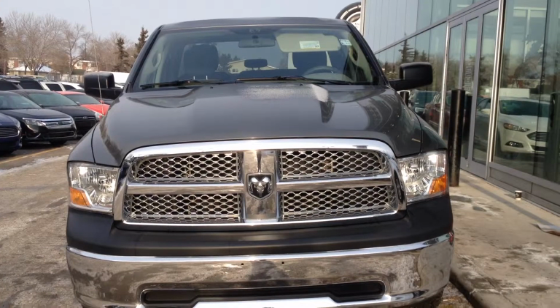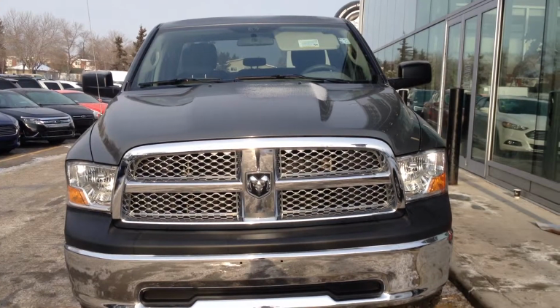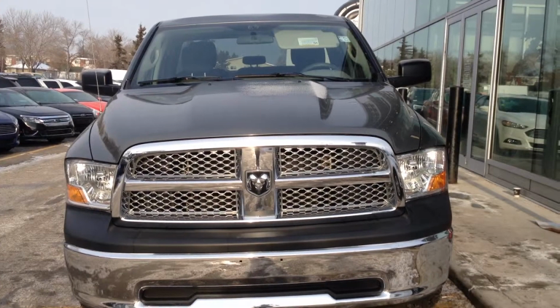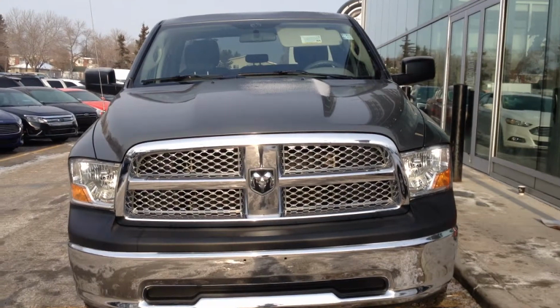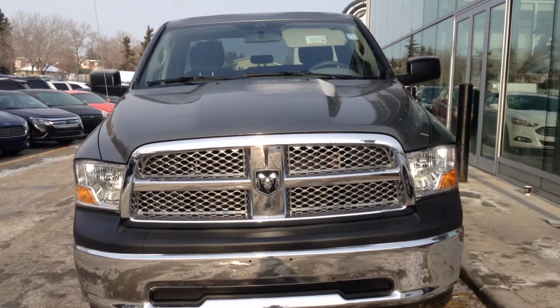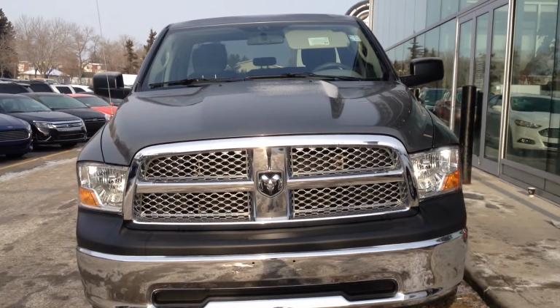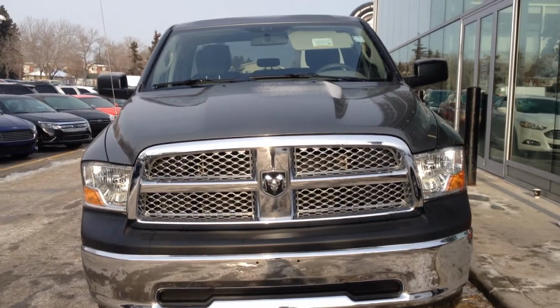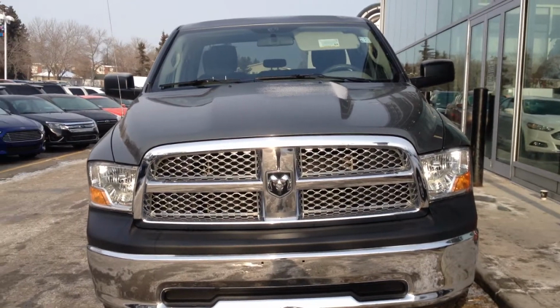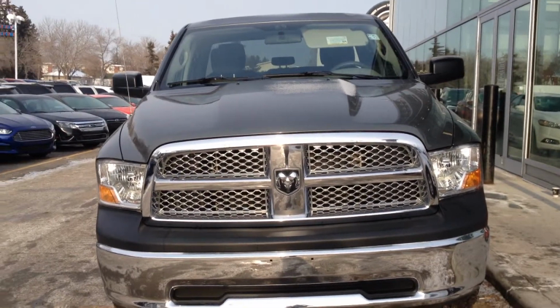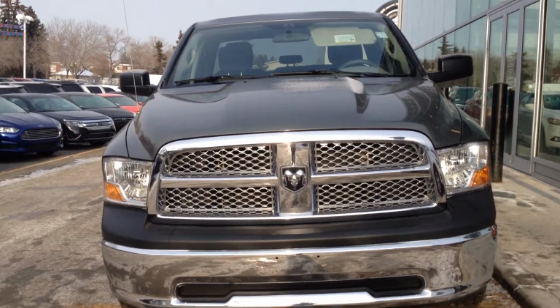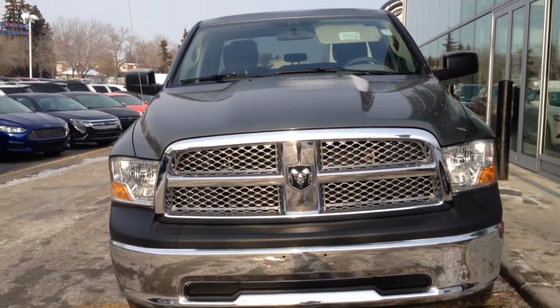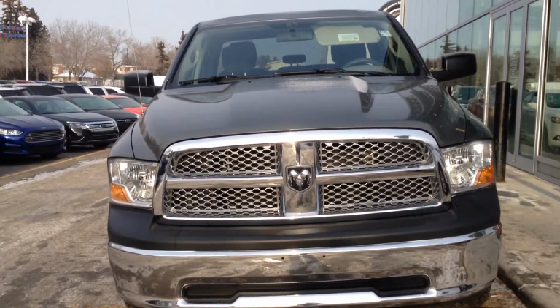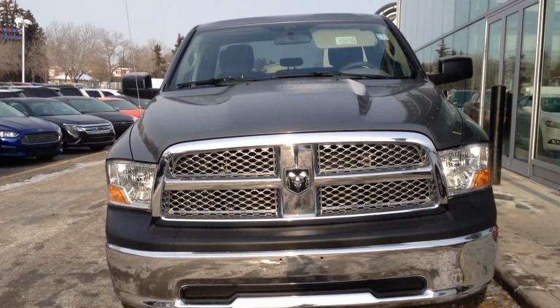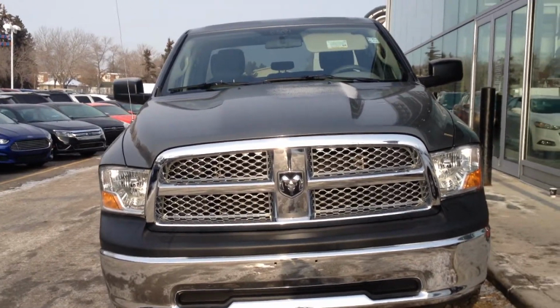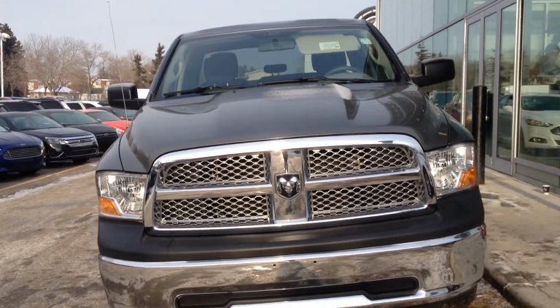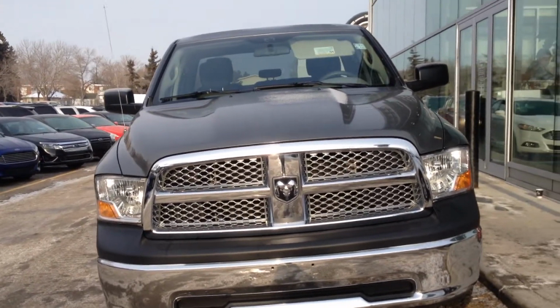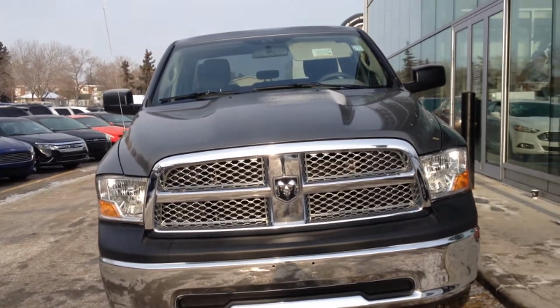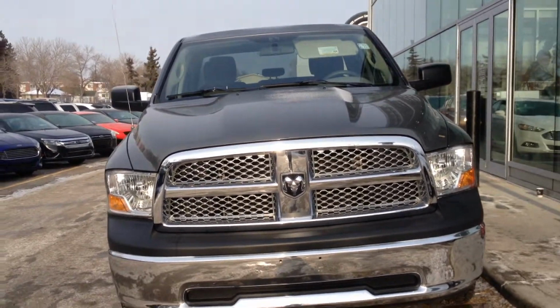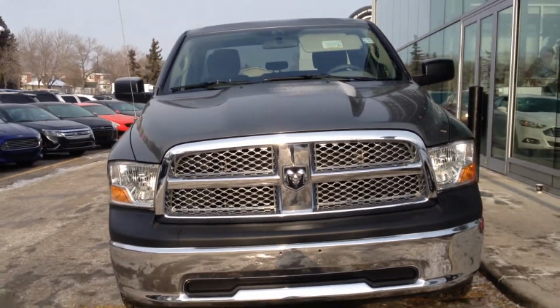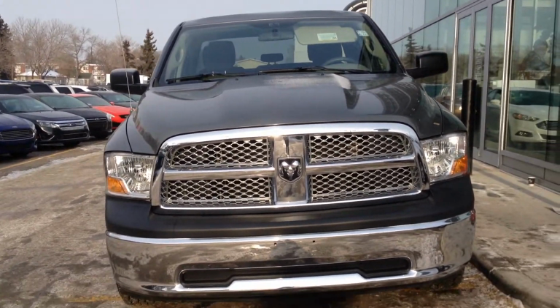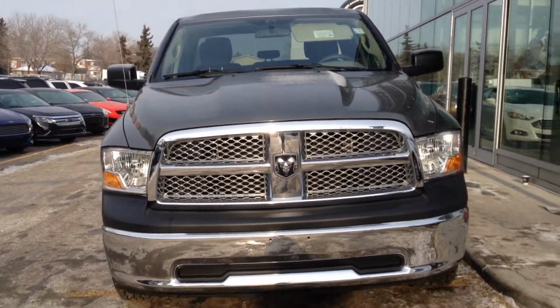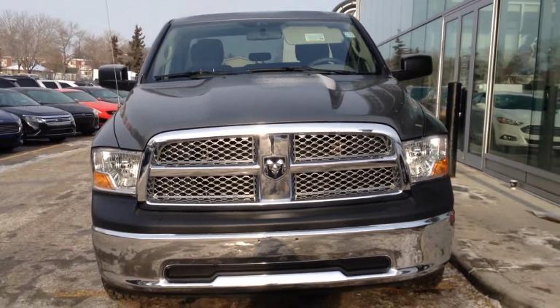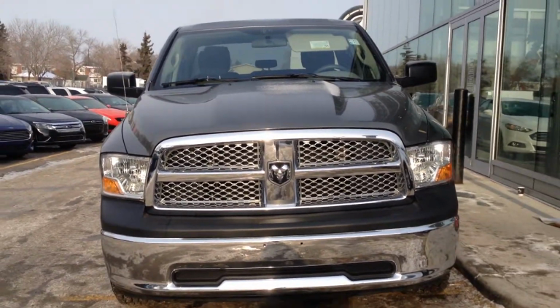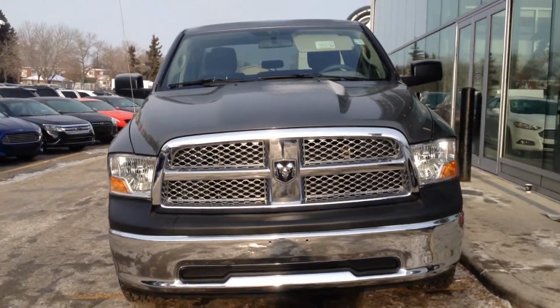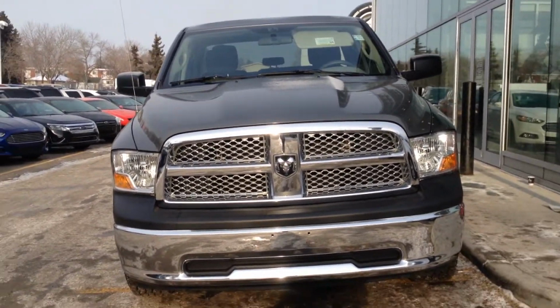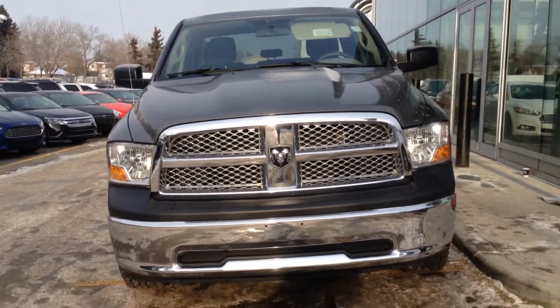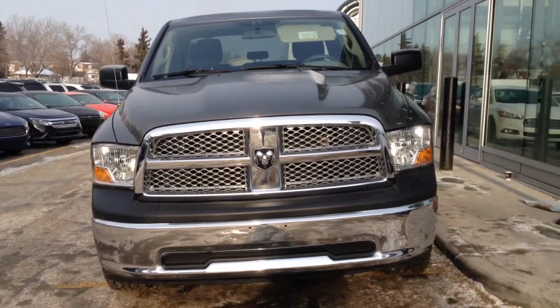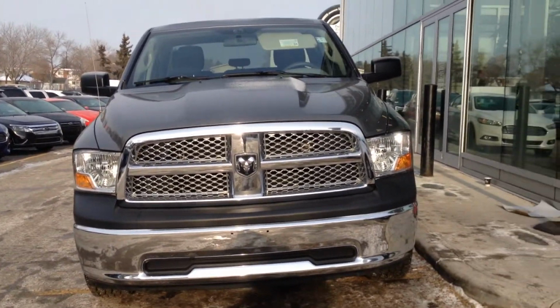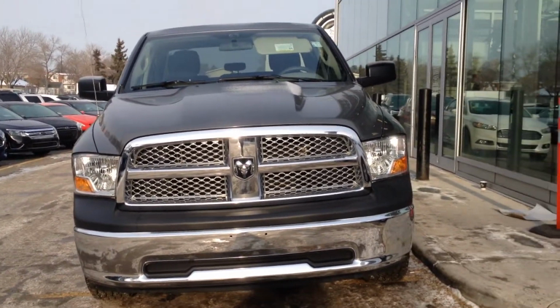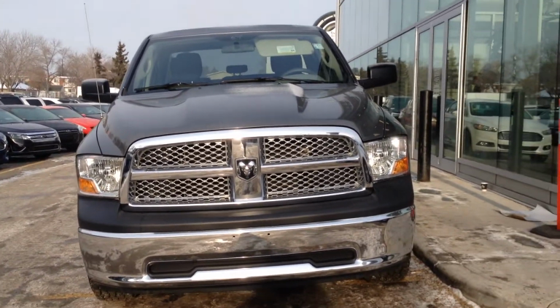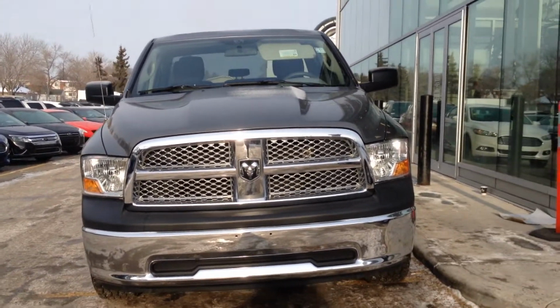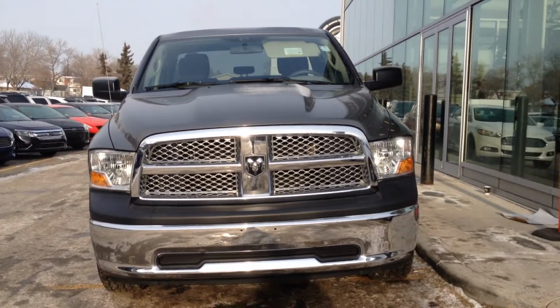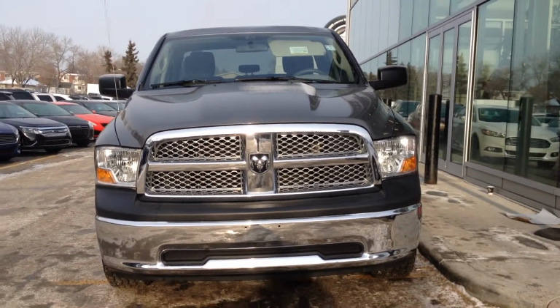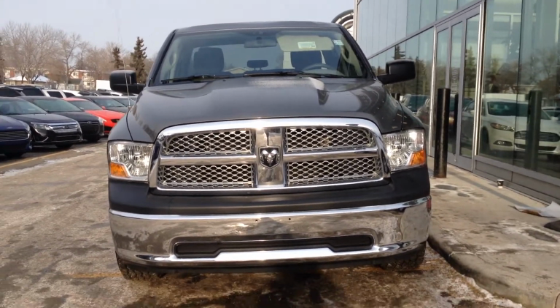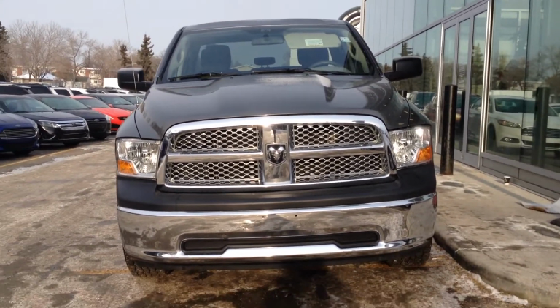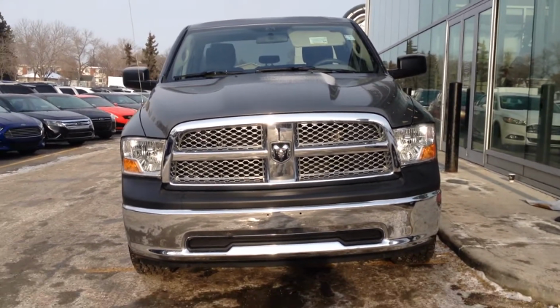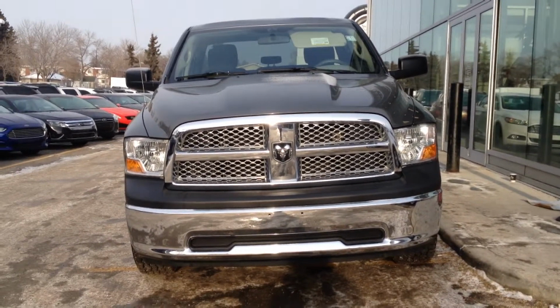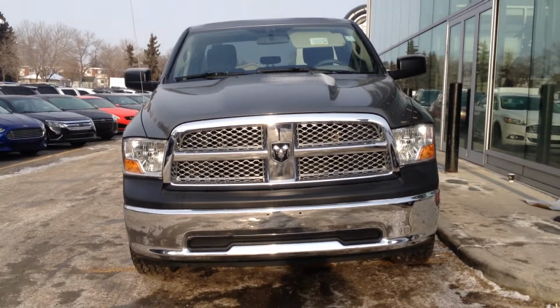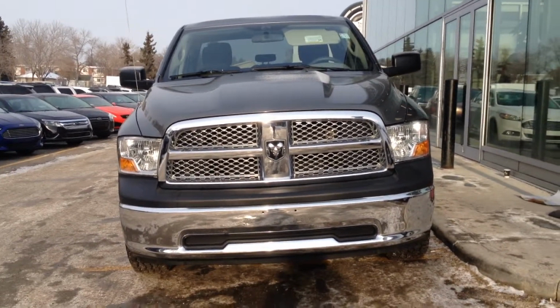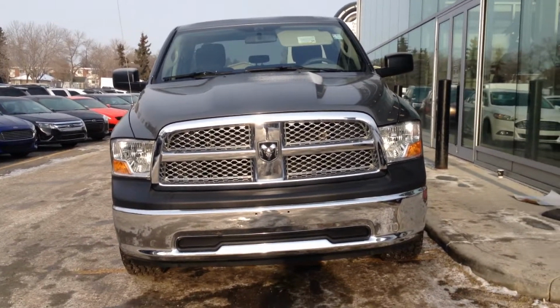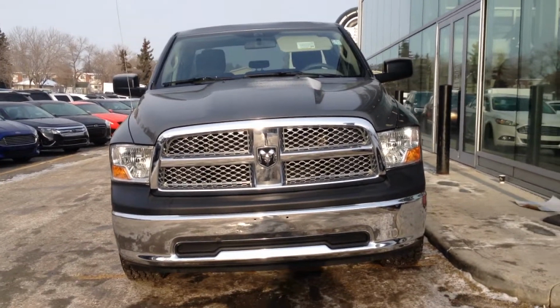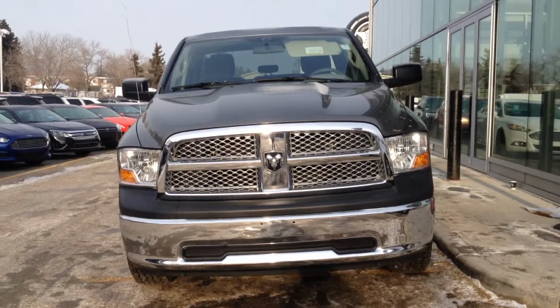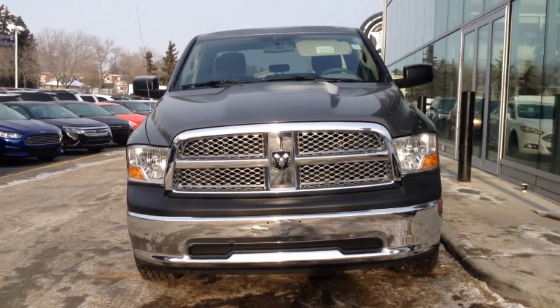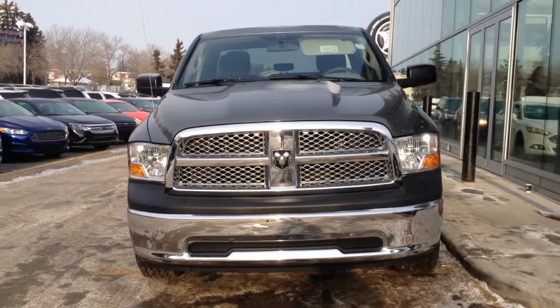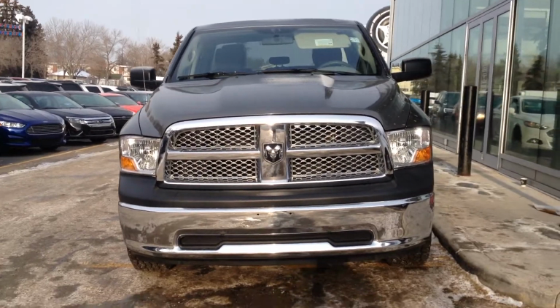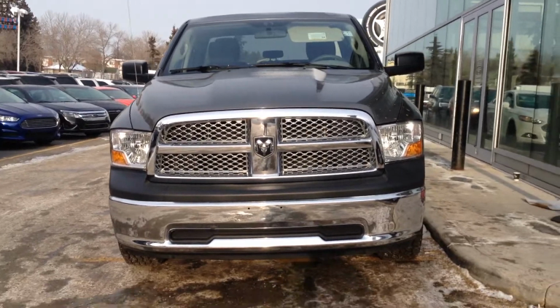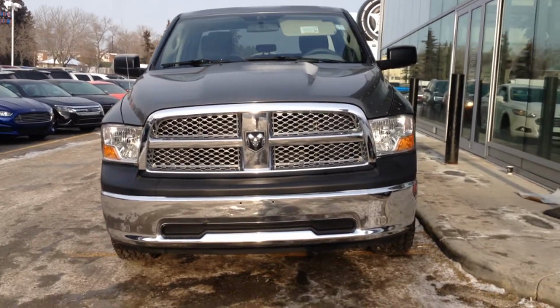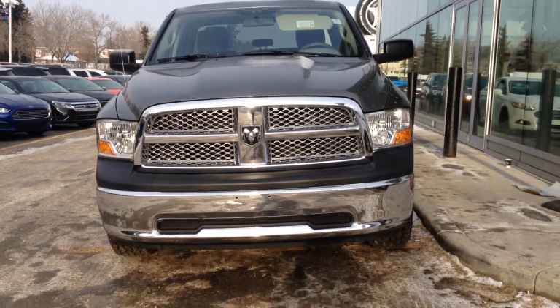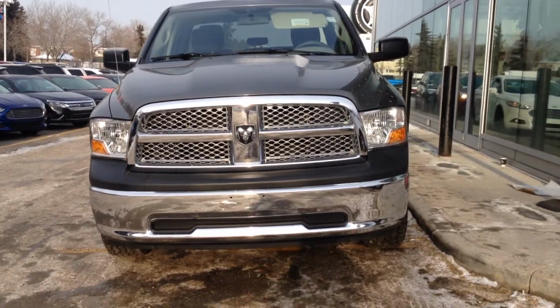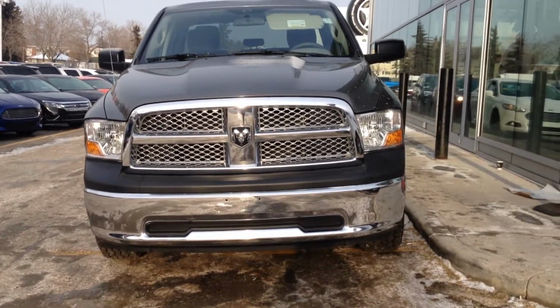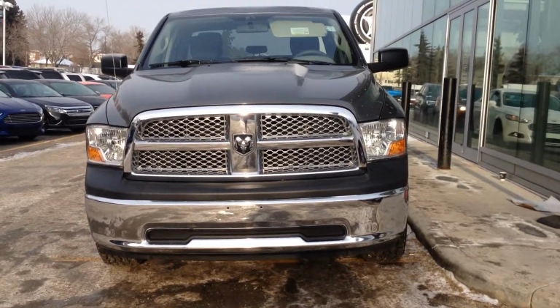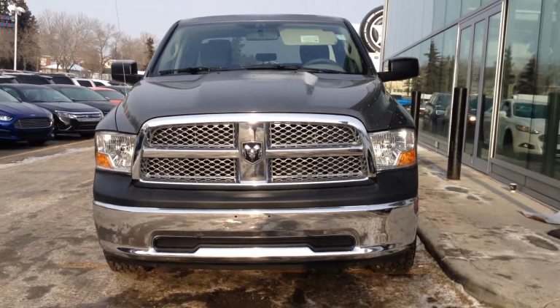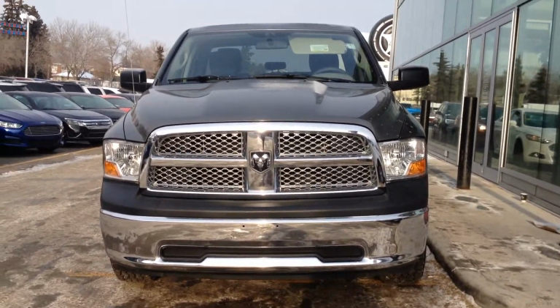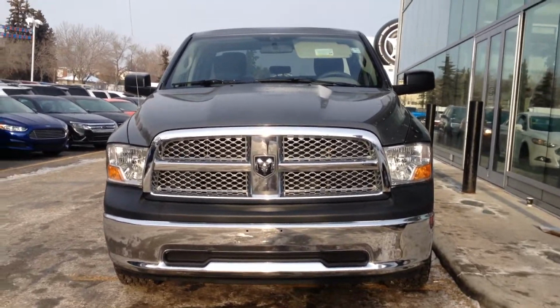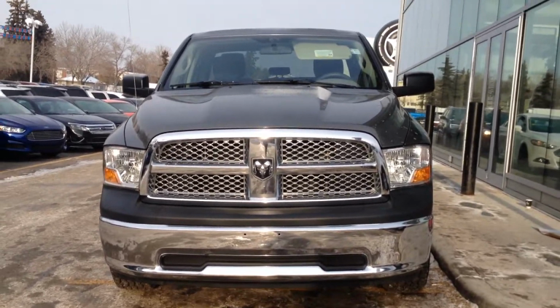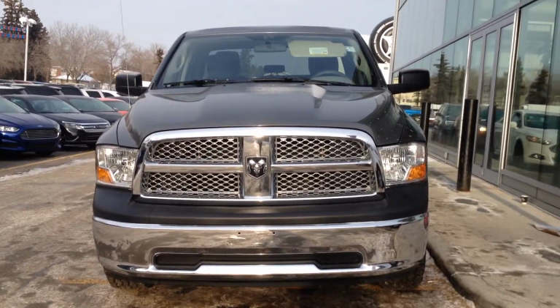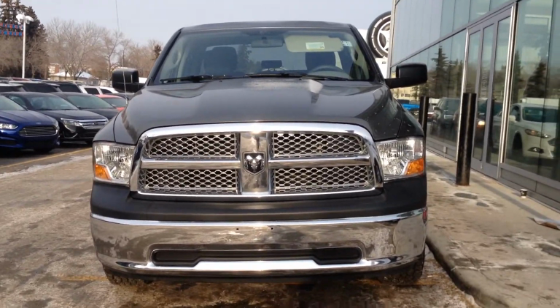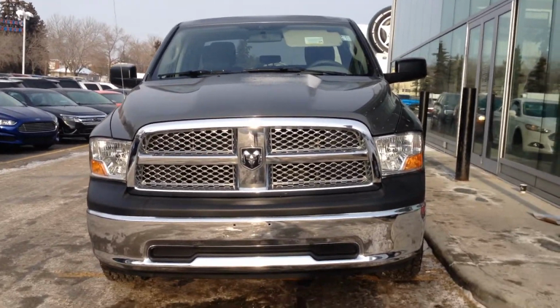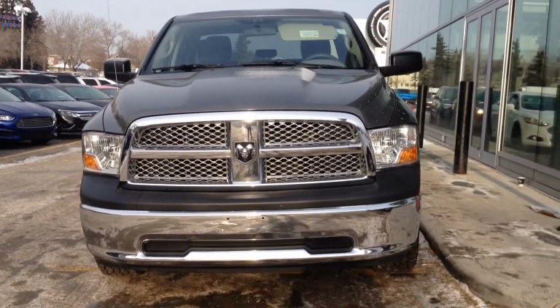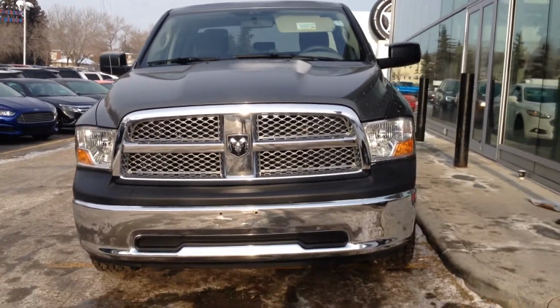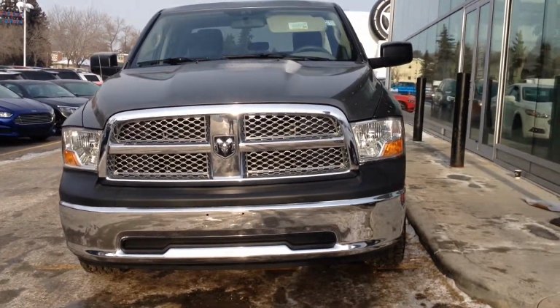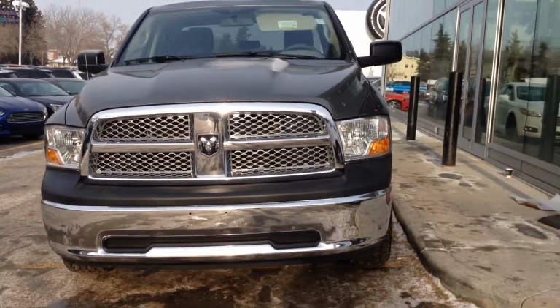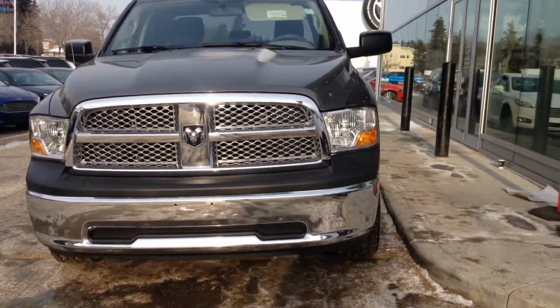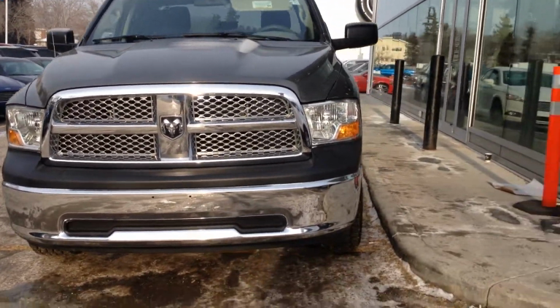Here we have a previously owned 2011 Dodge Ram, available at Waterloo Ford Lincoln on 114th and 107F.